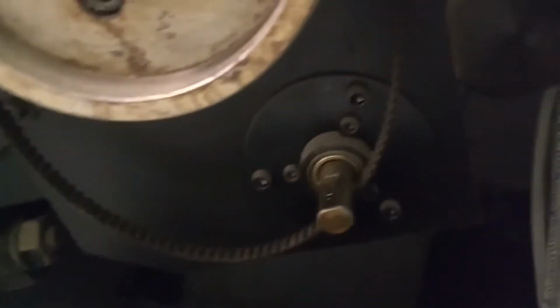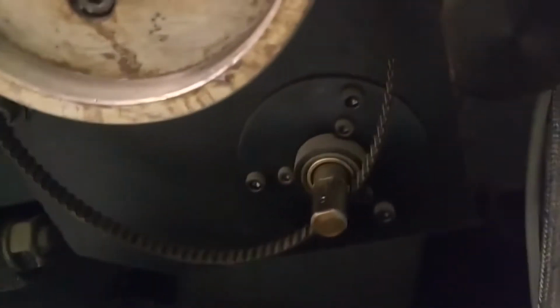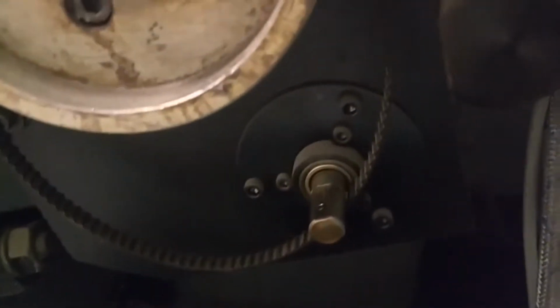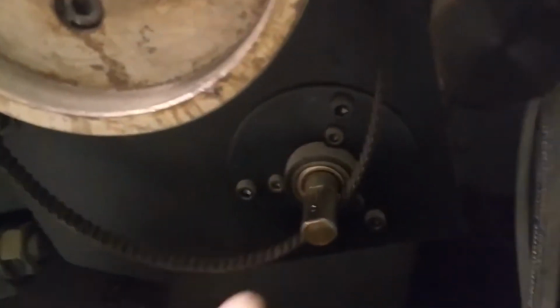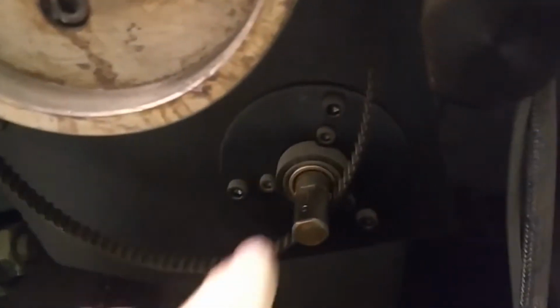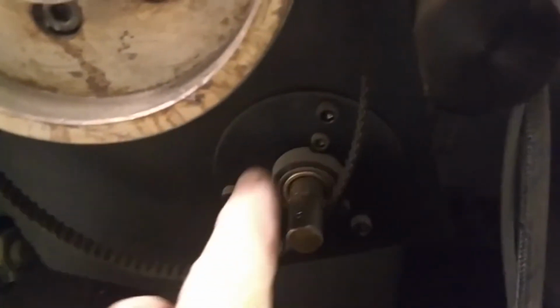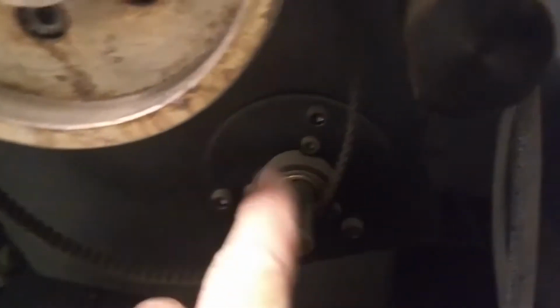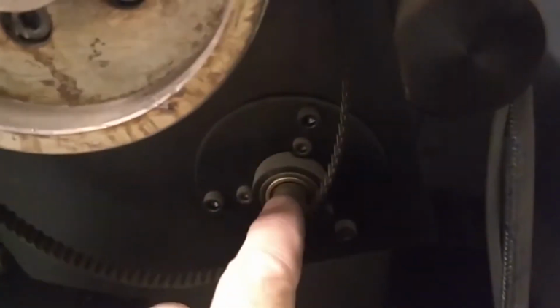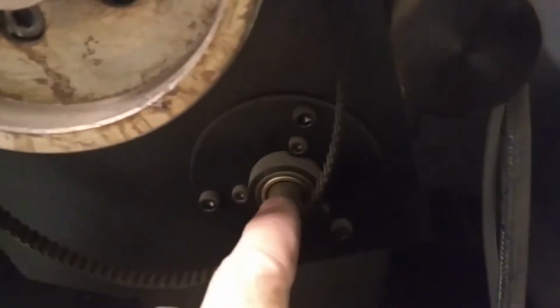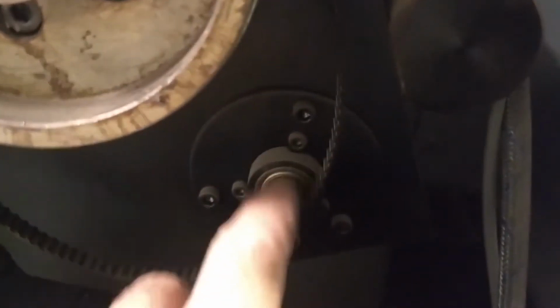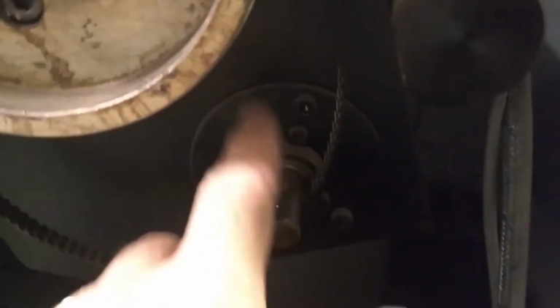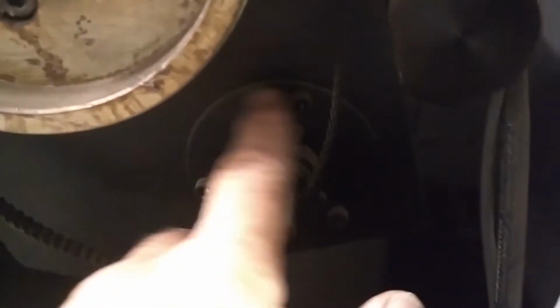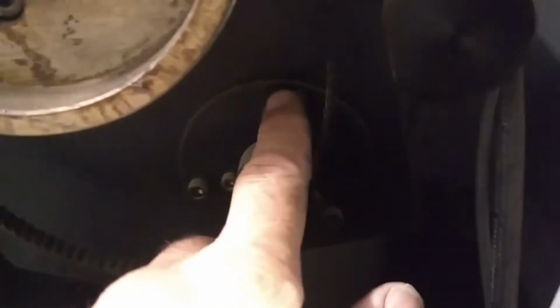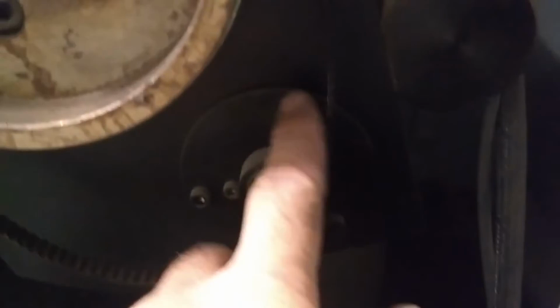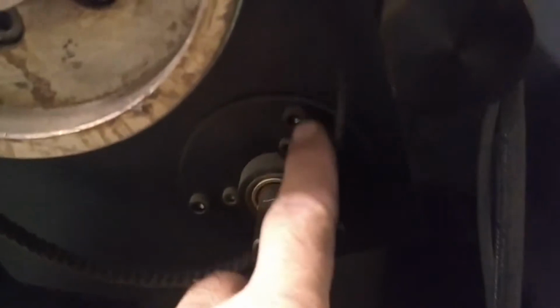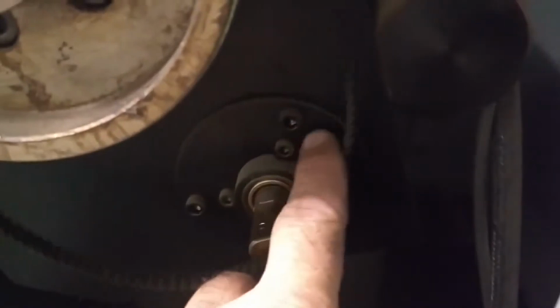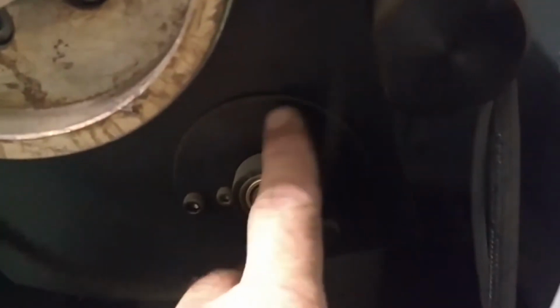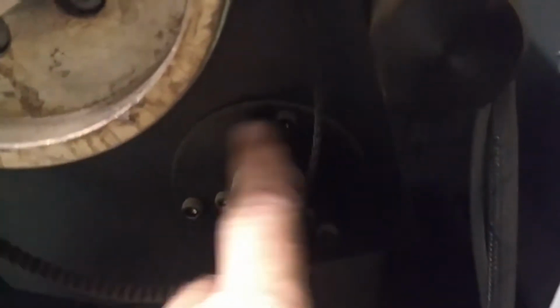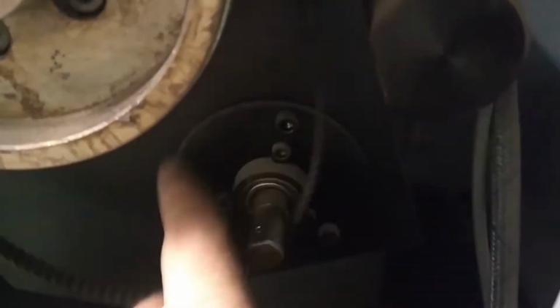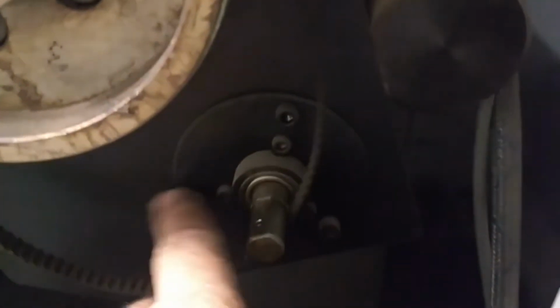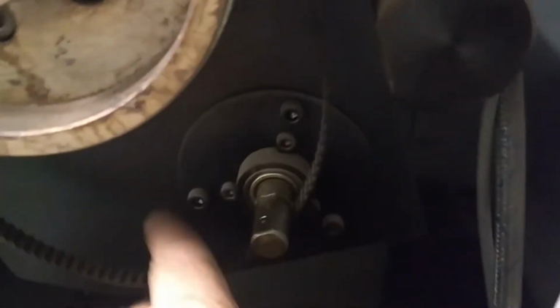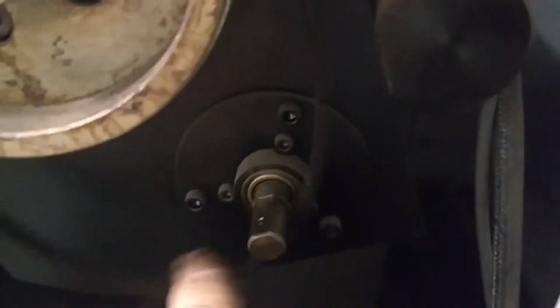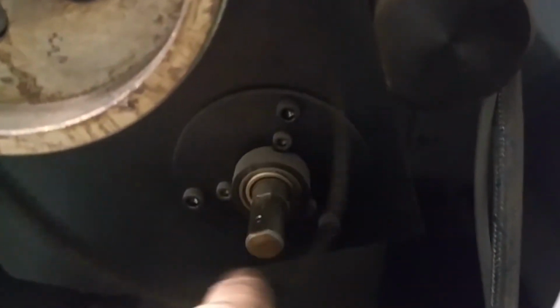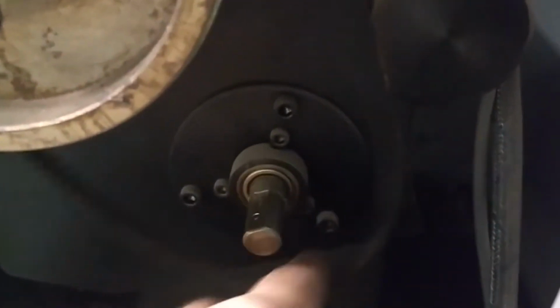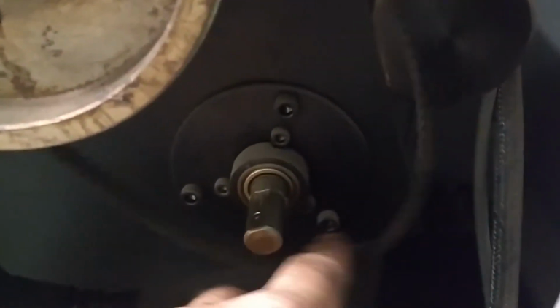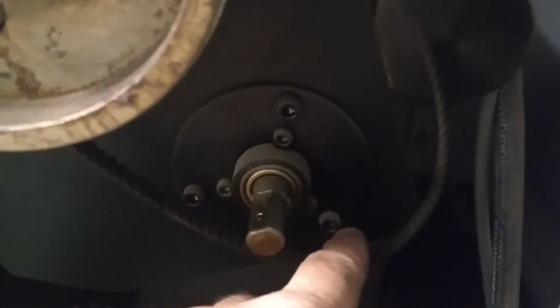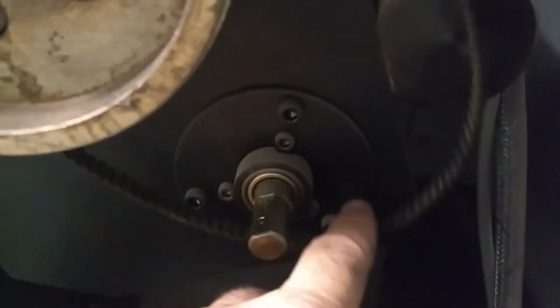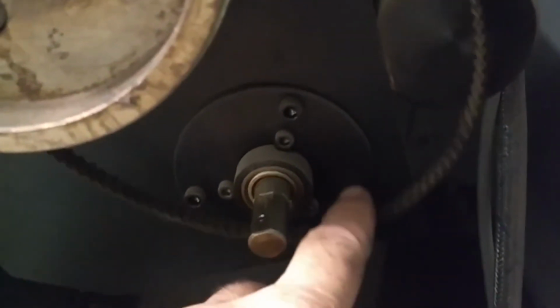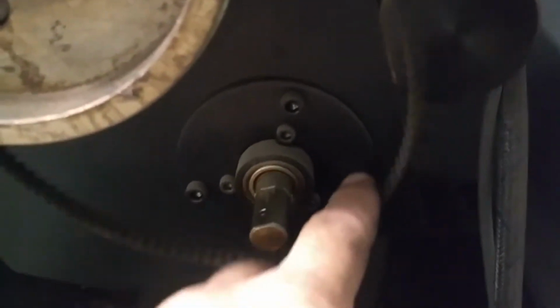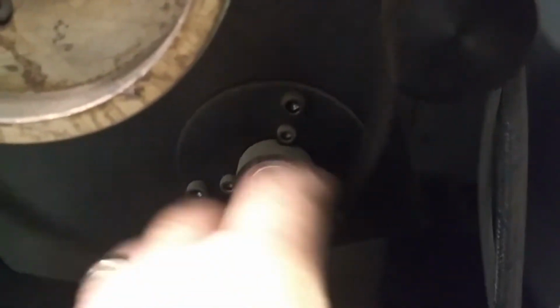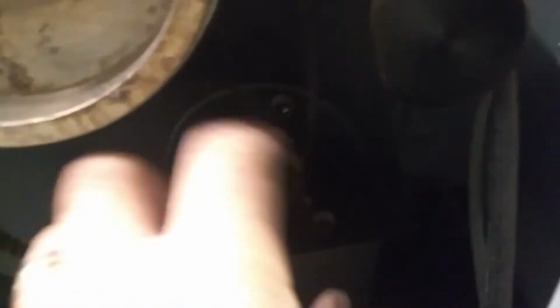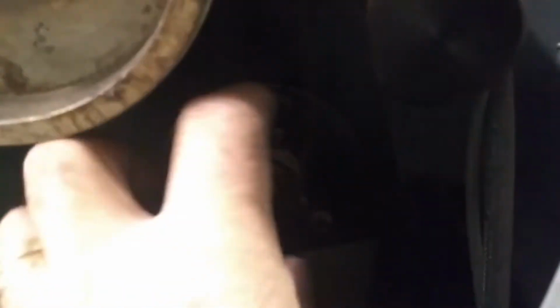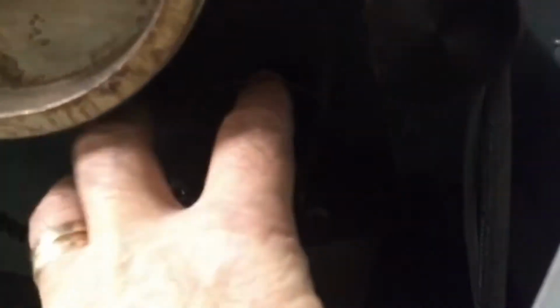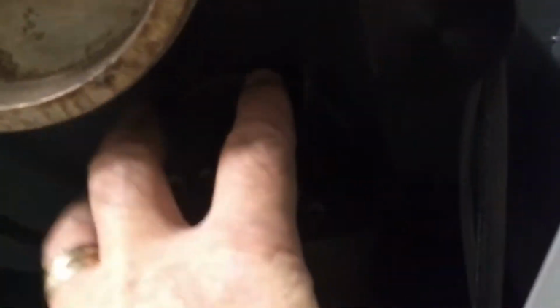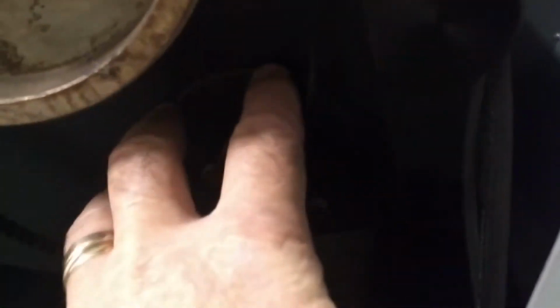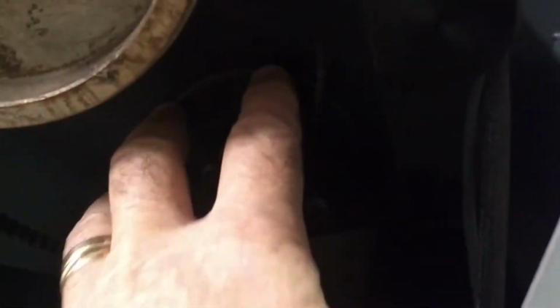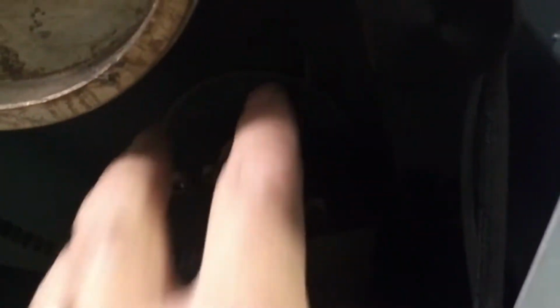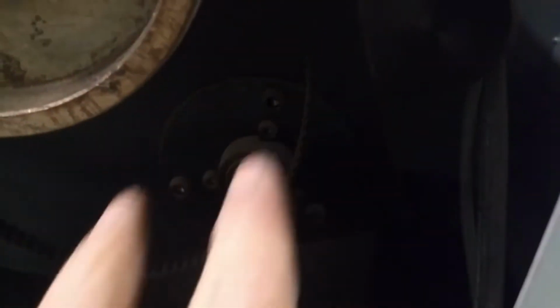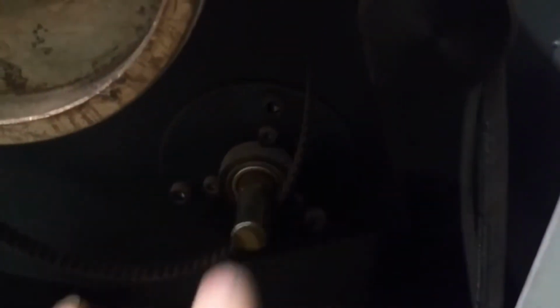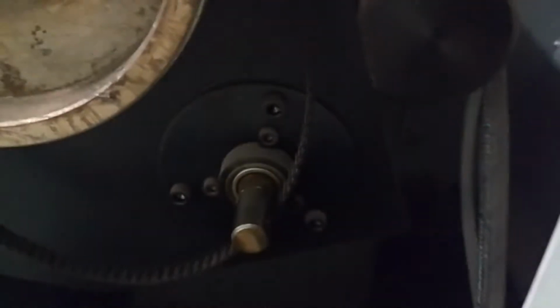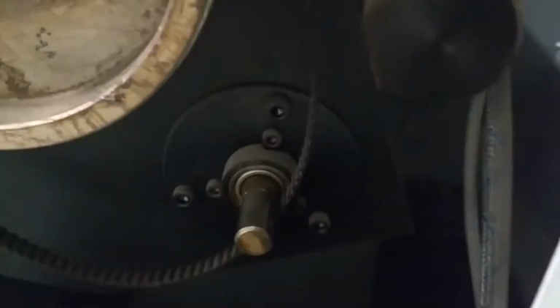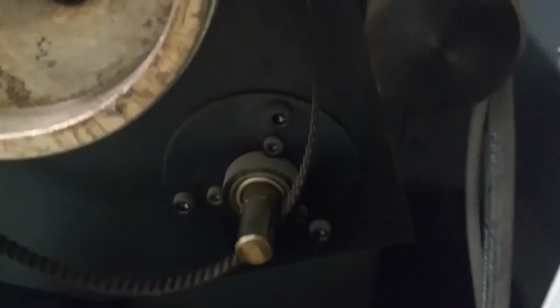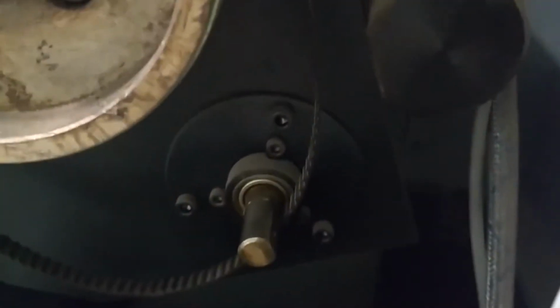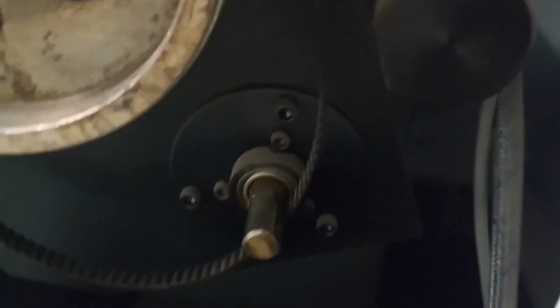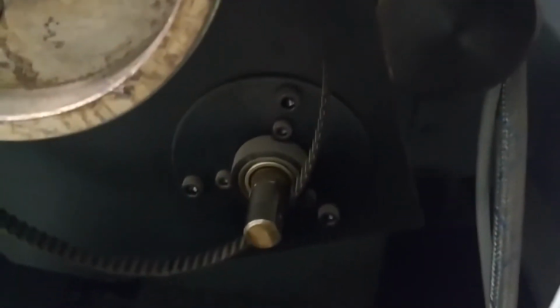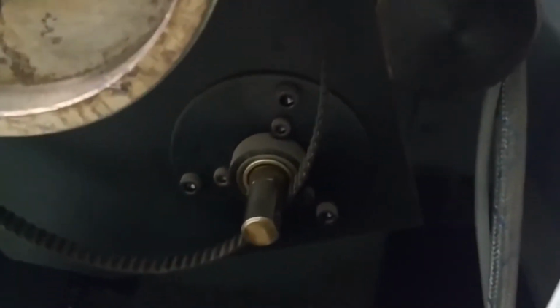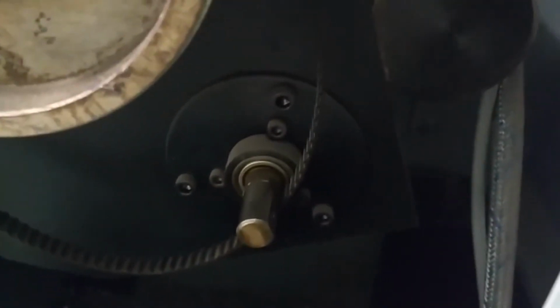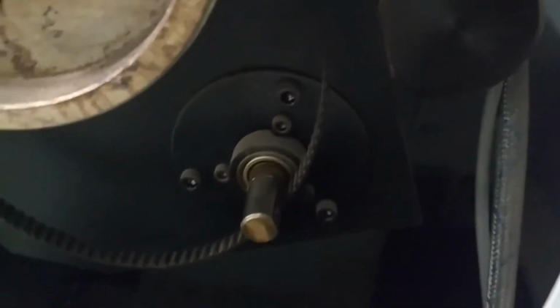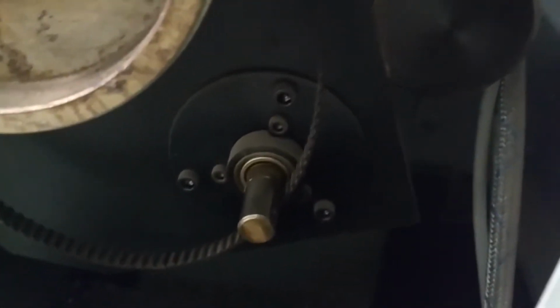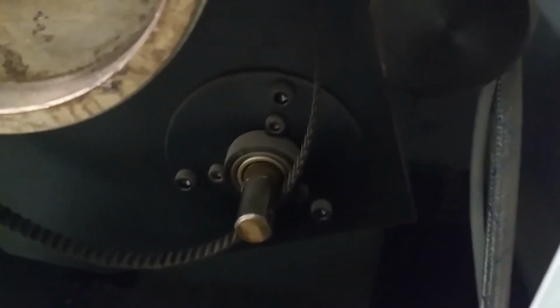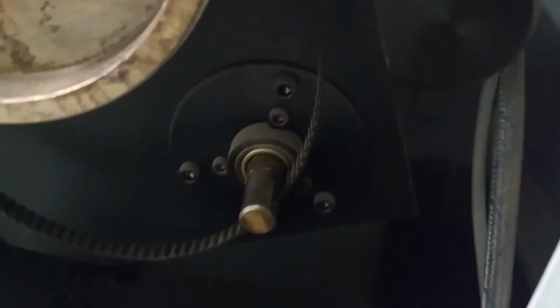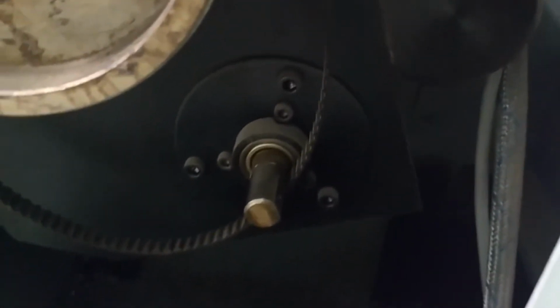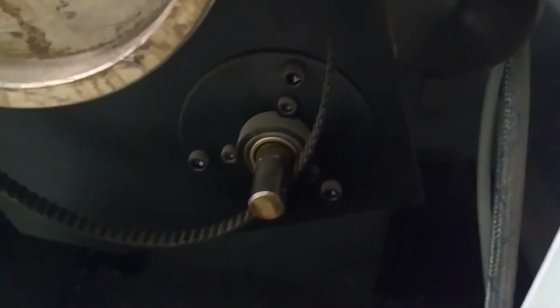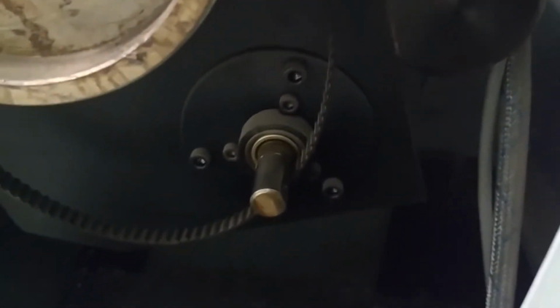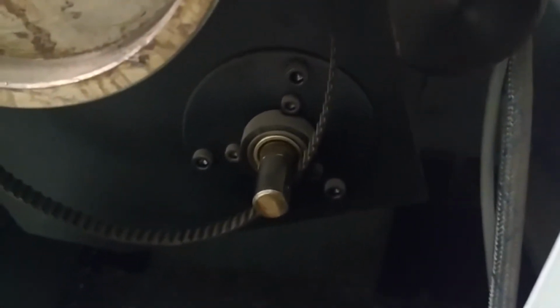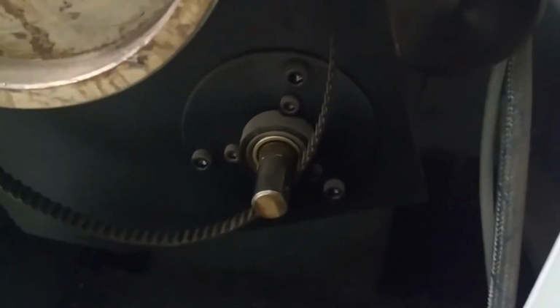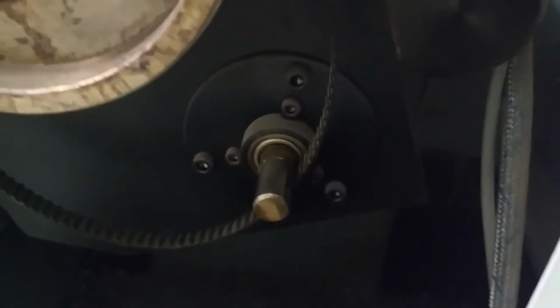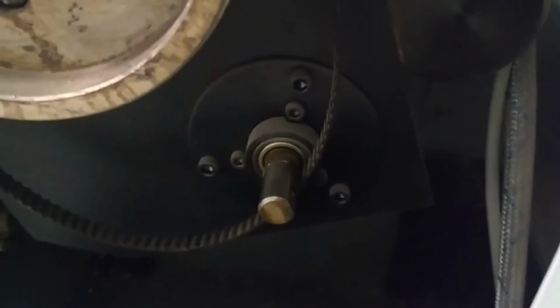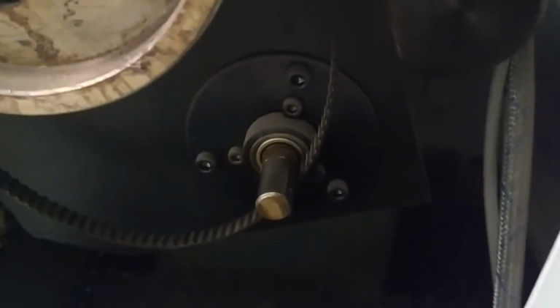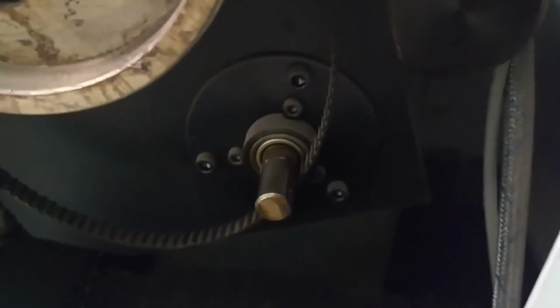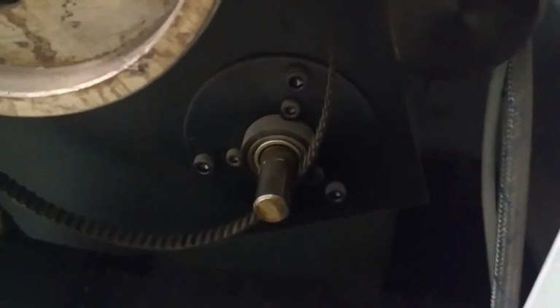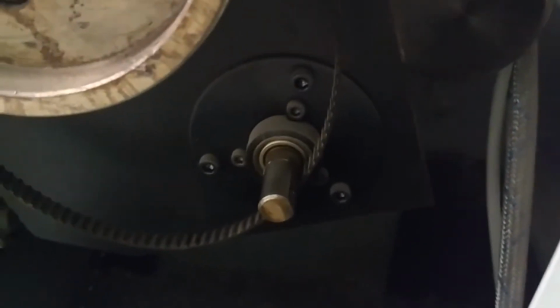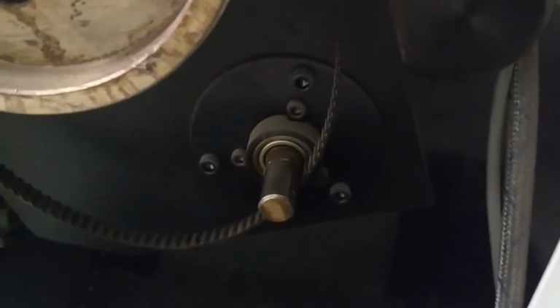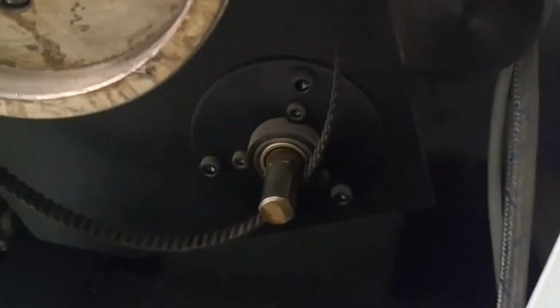I've got the pulley off and you can see the mounting bolts here, so I'm going to pull those off and hopefully pull this out and that'll give me access to the encoder.